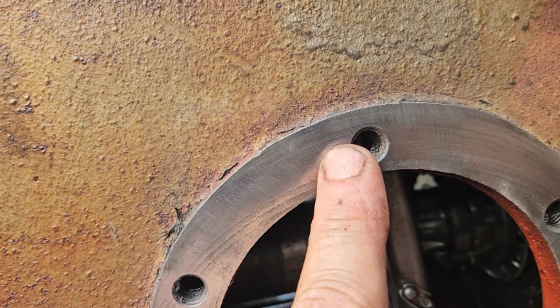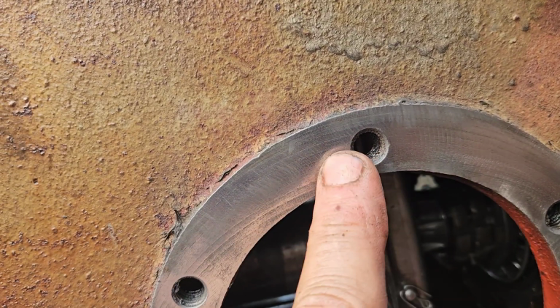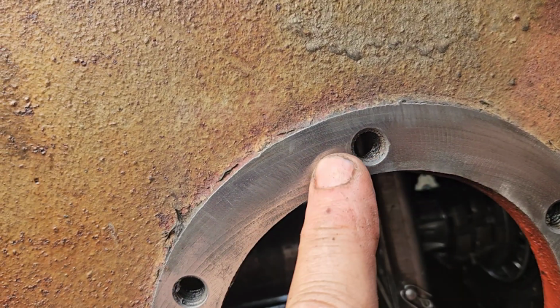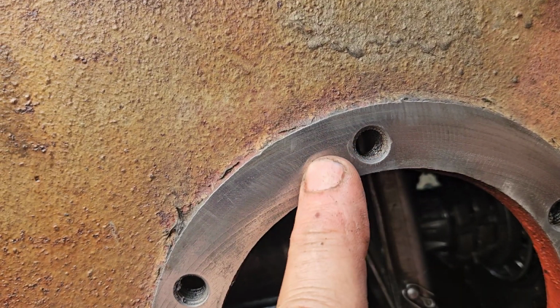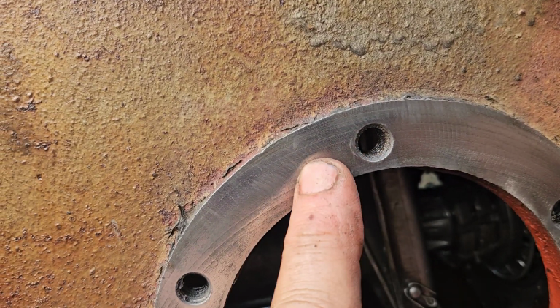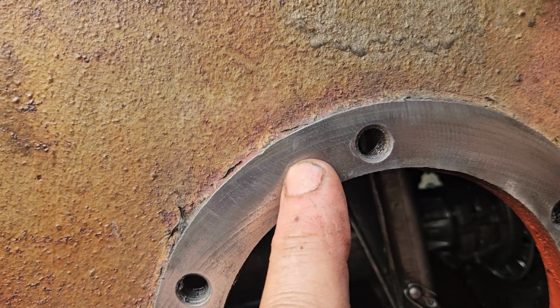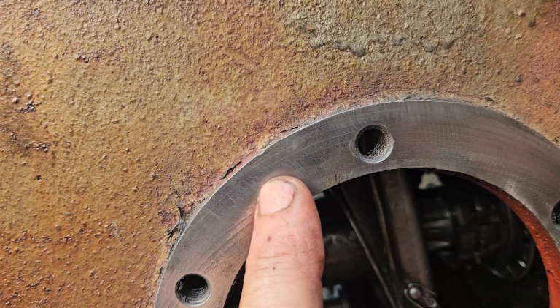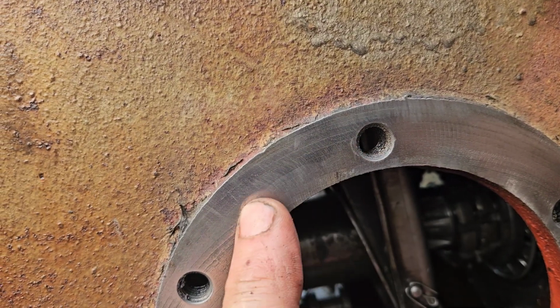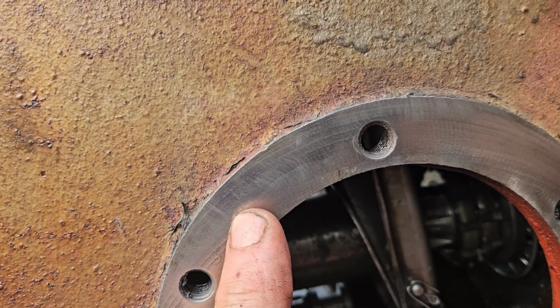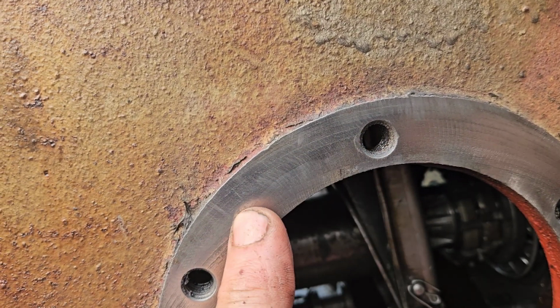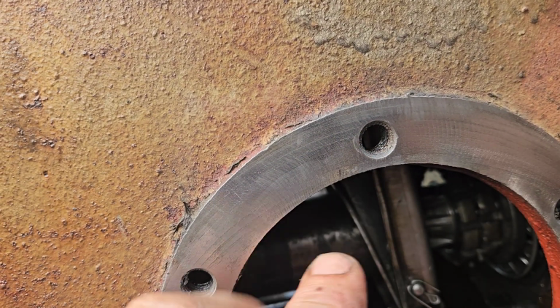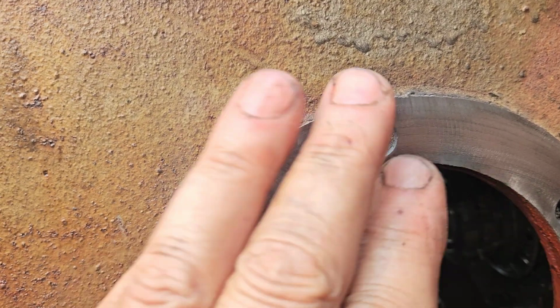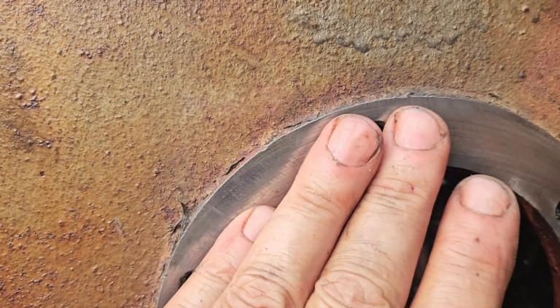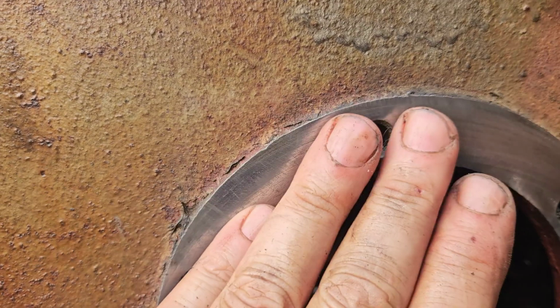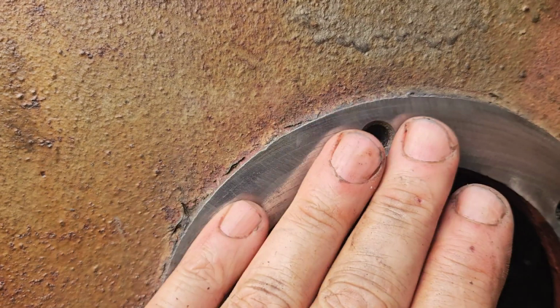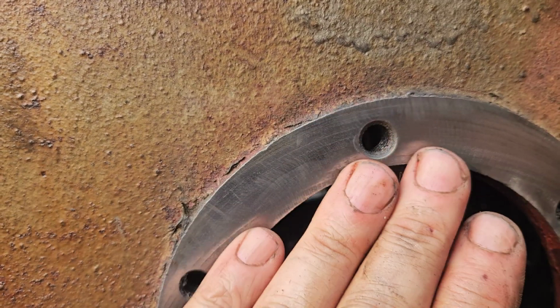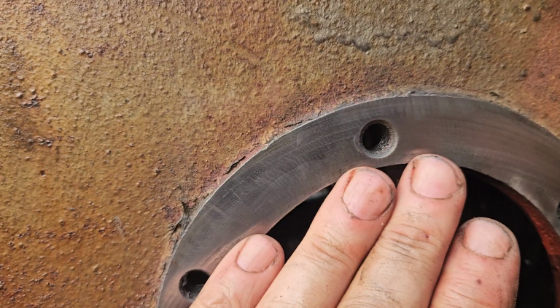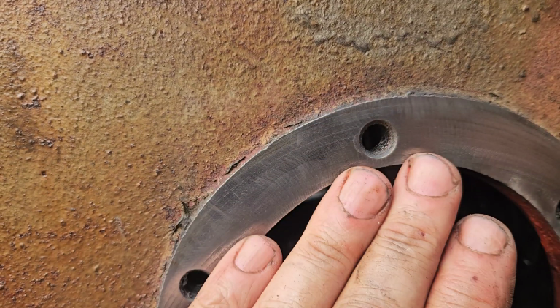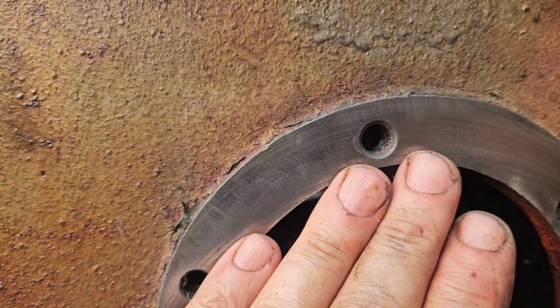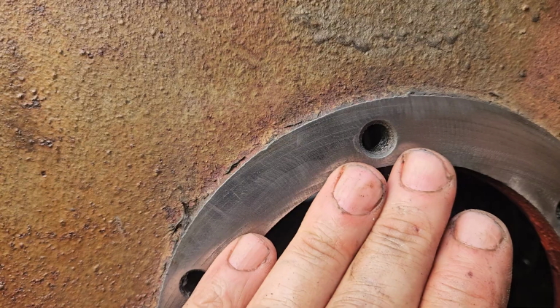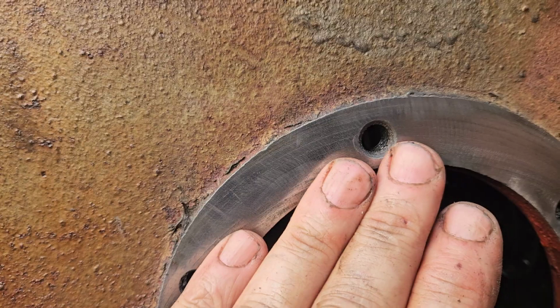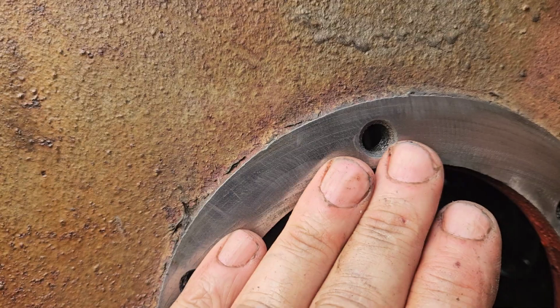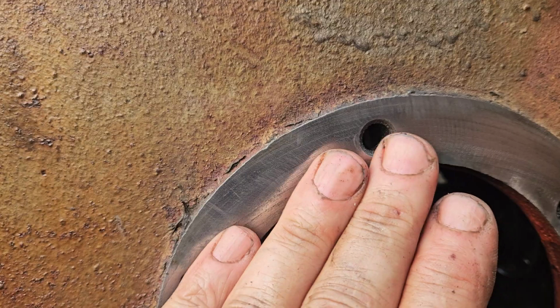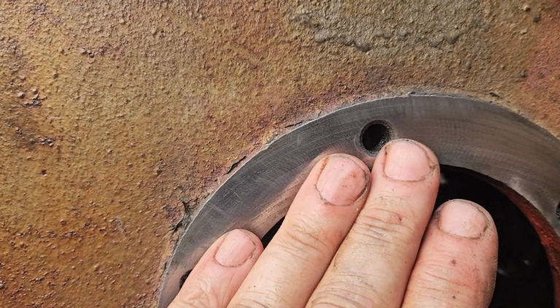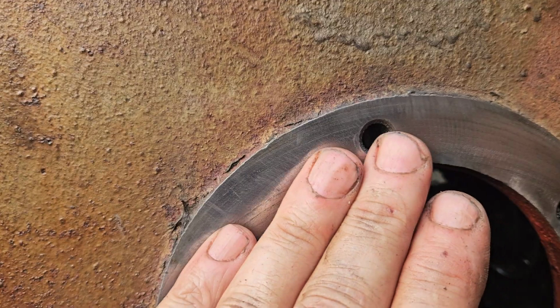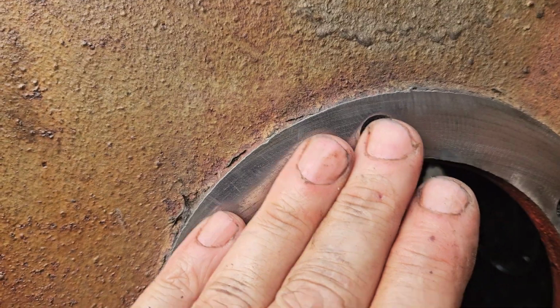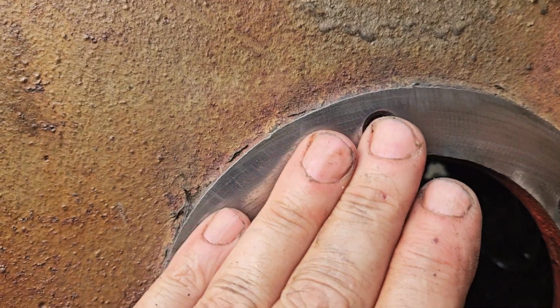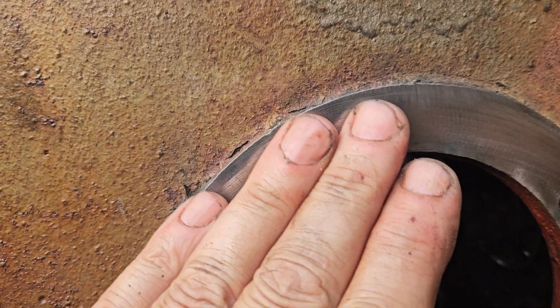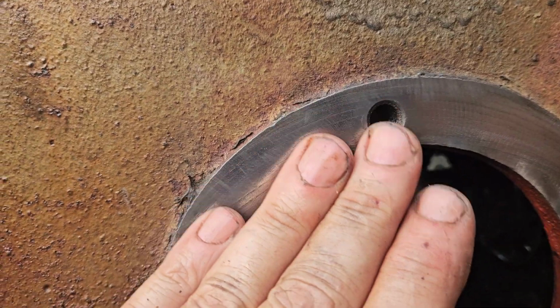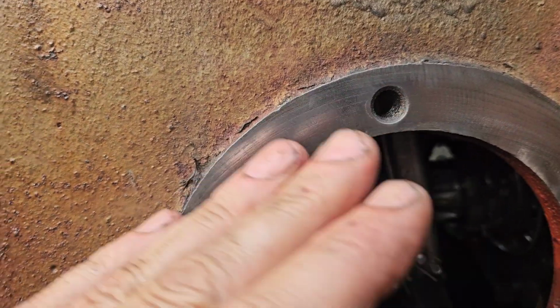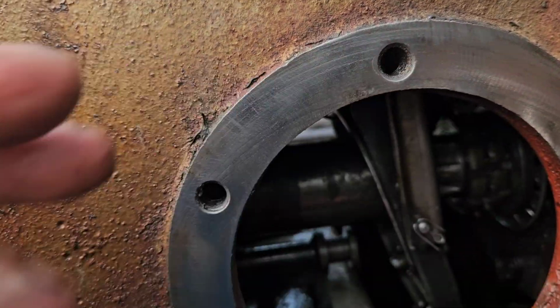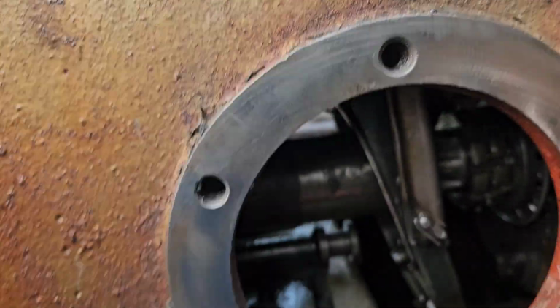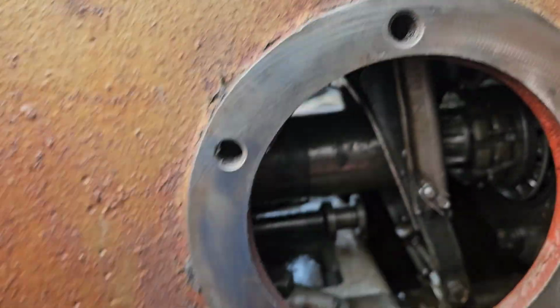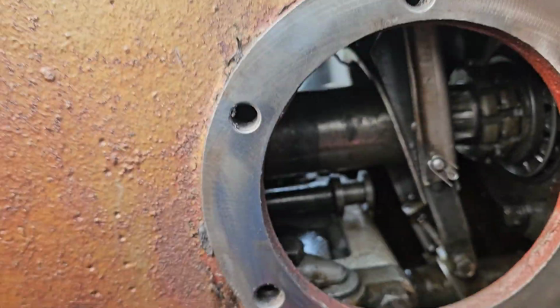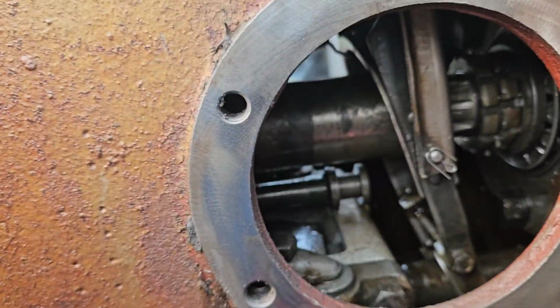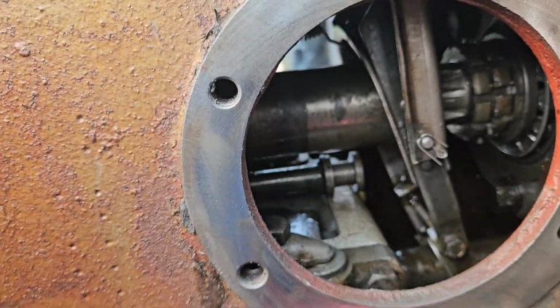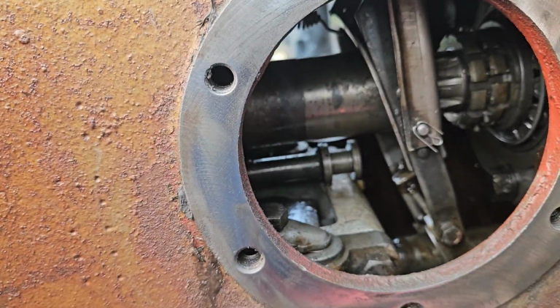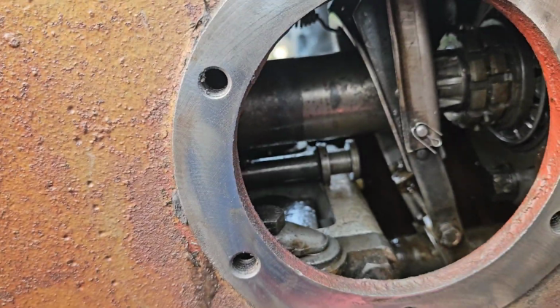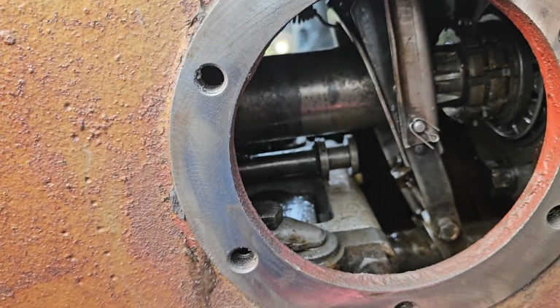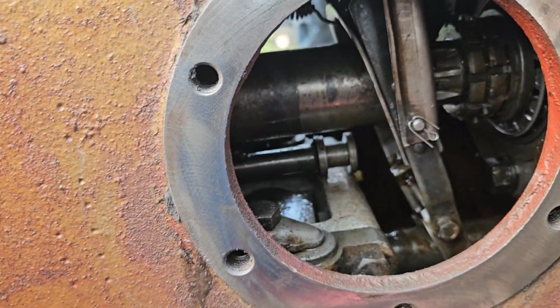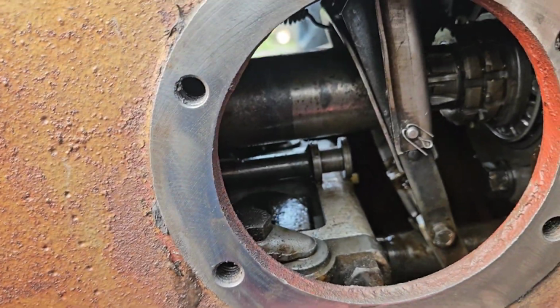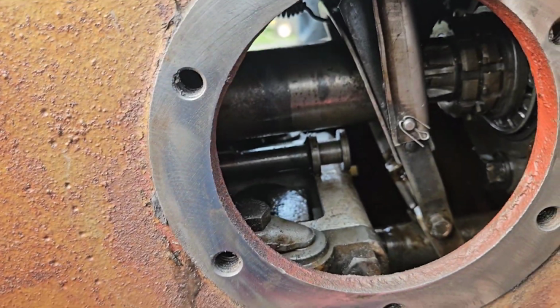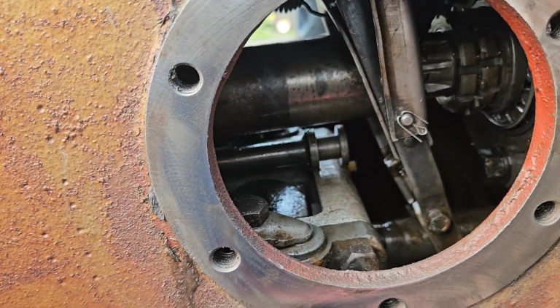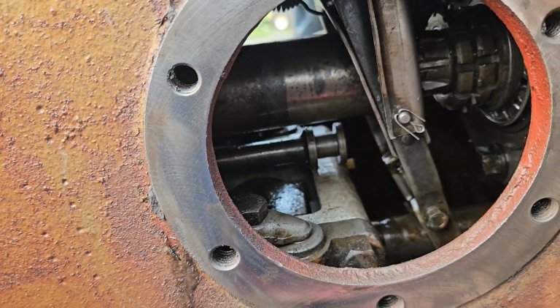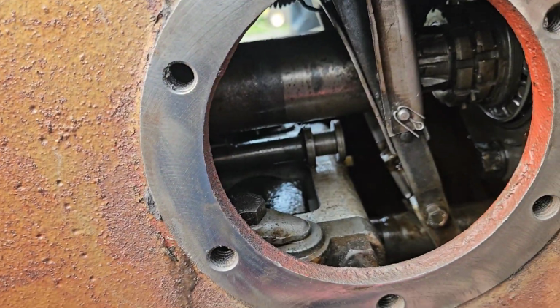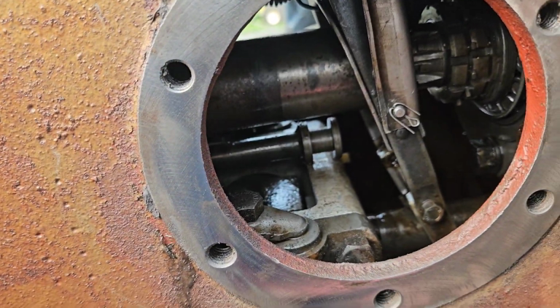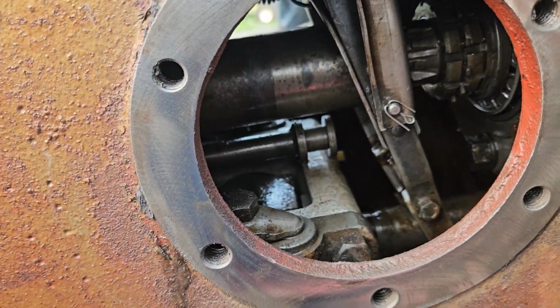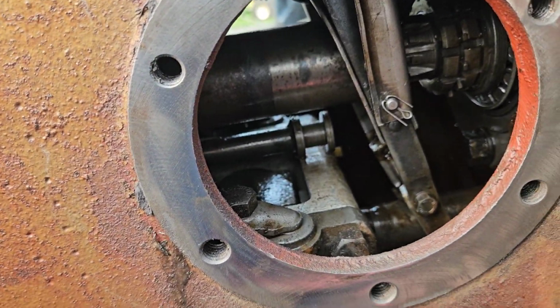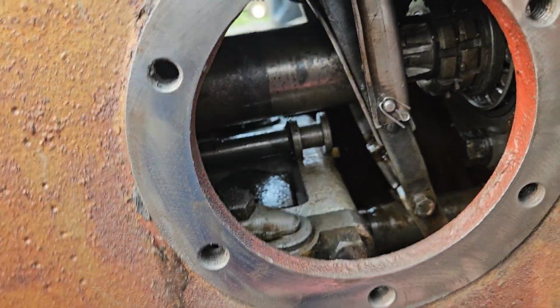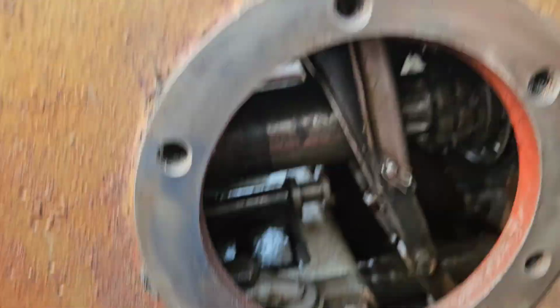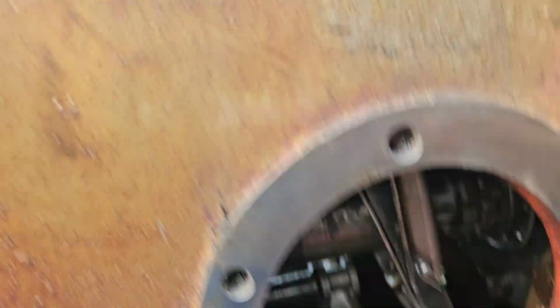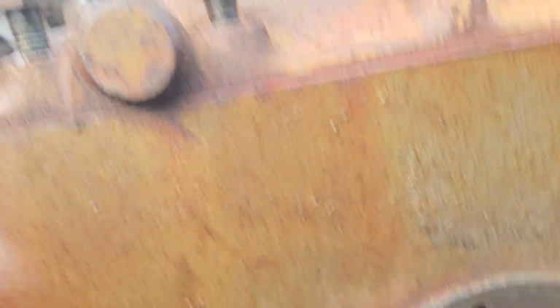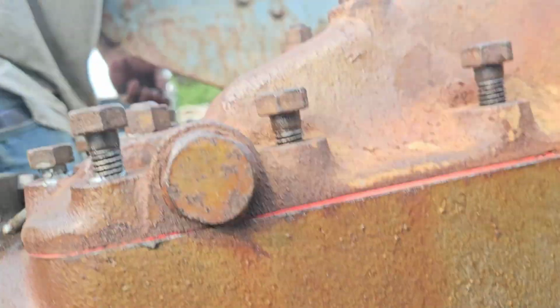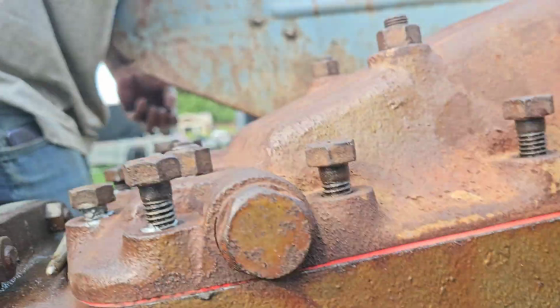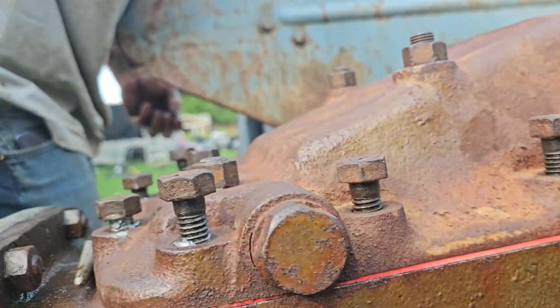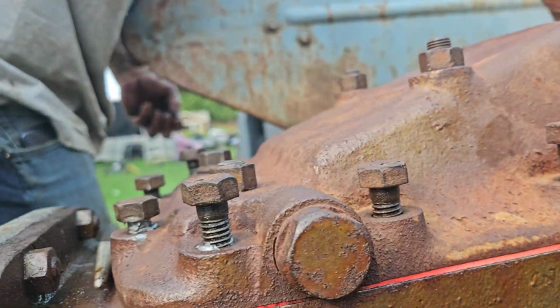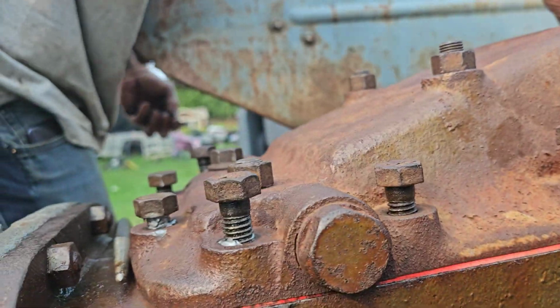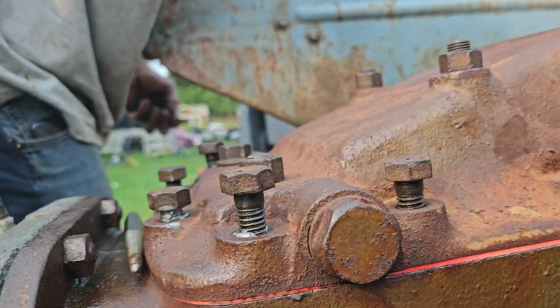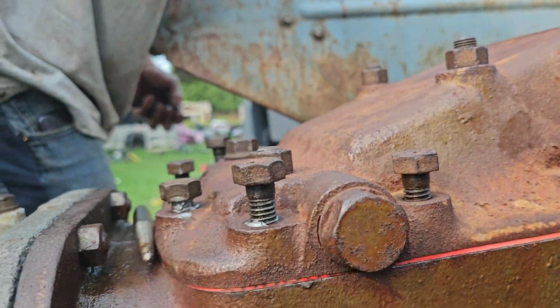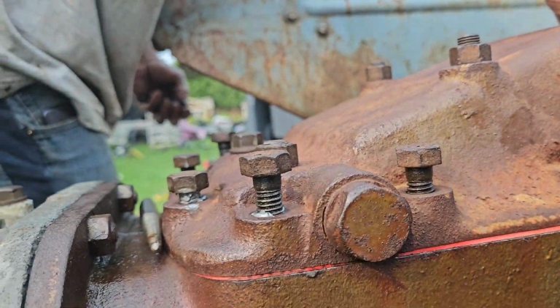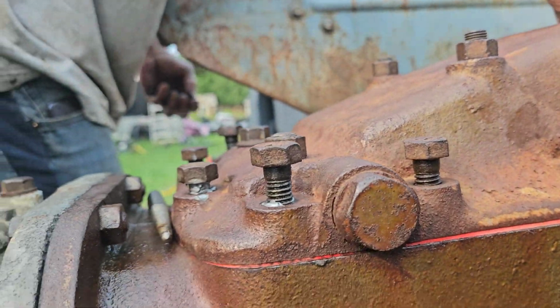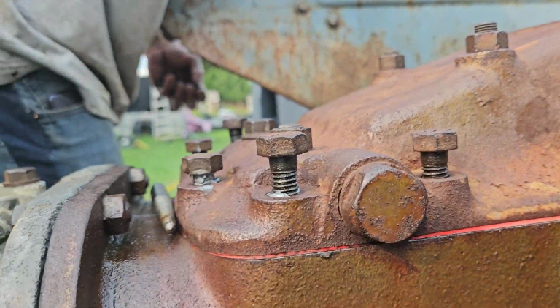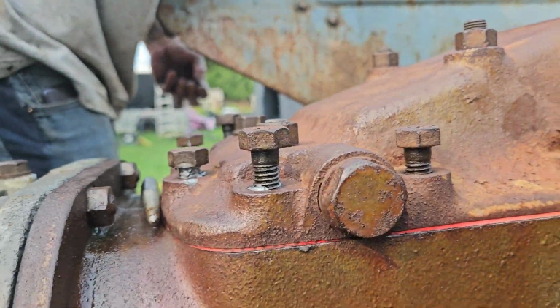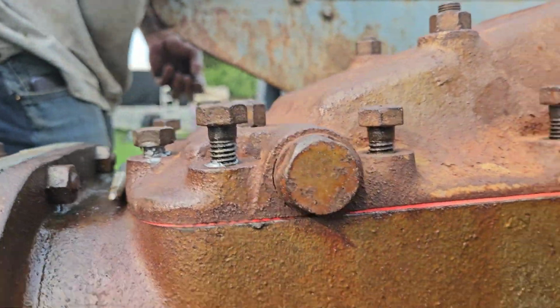The gasket flange is beautifully prepped — you can see almost a mirror finish on it. So that's done. We're putting the cover bolts in now.